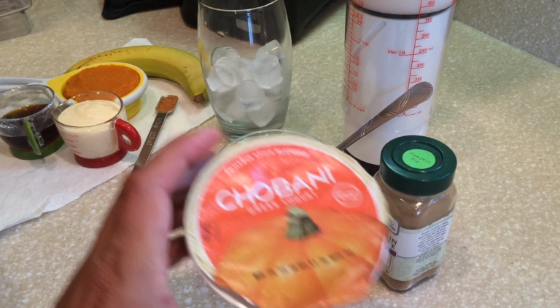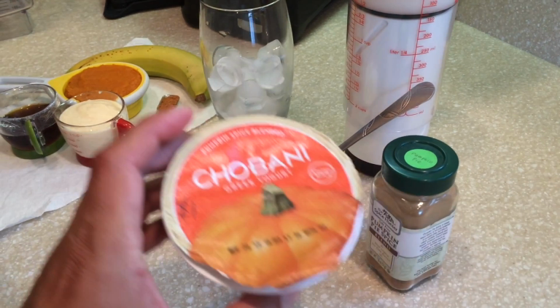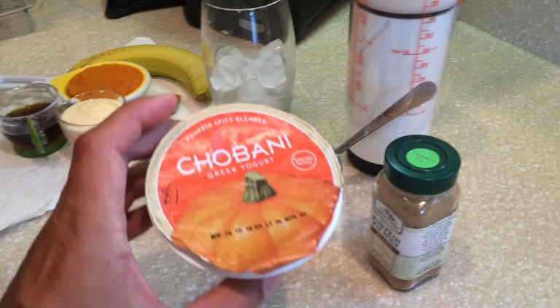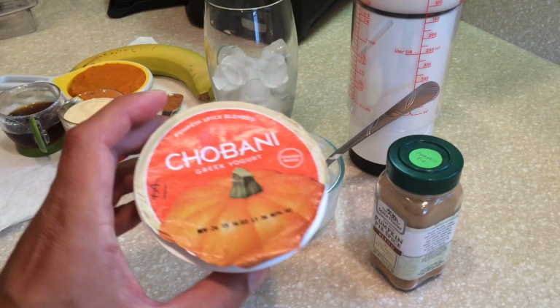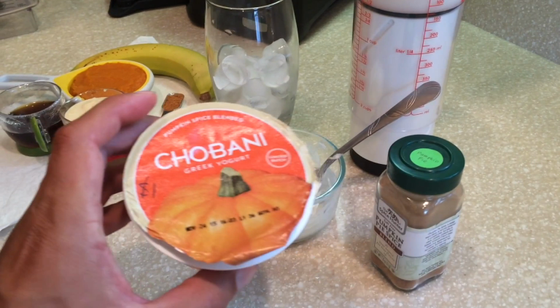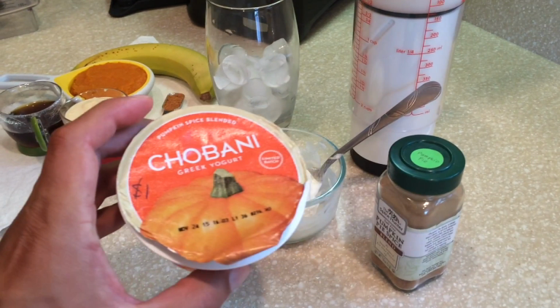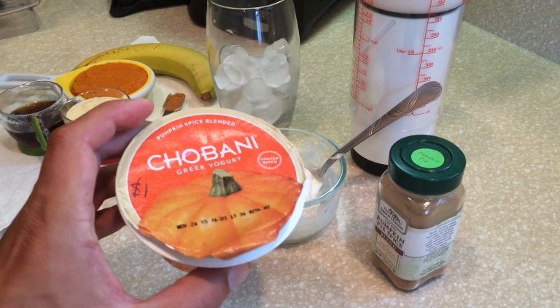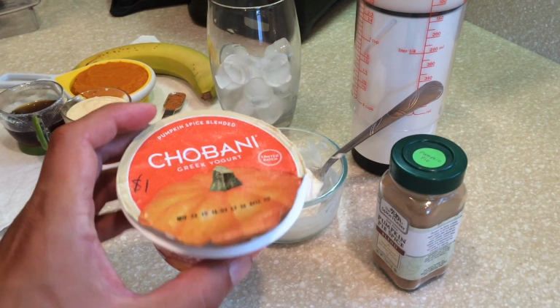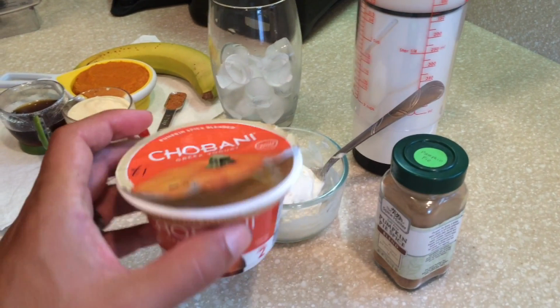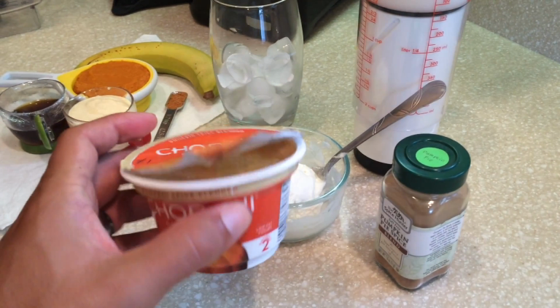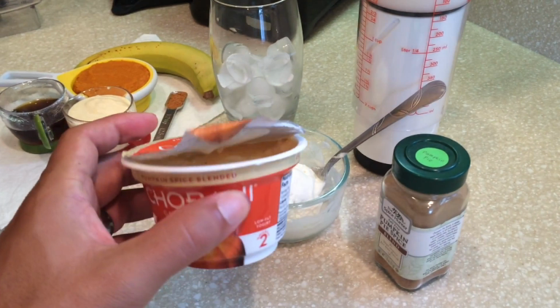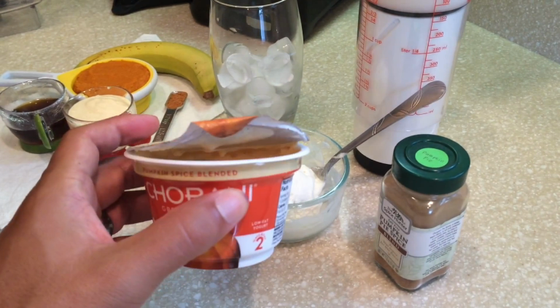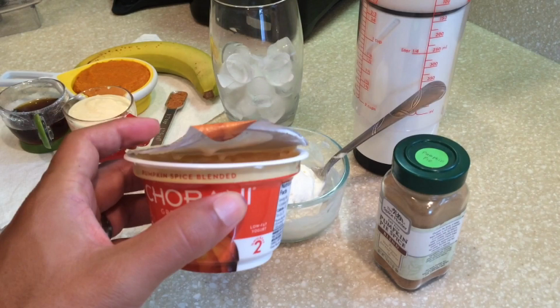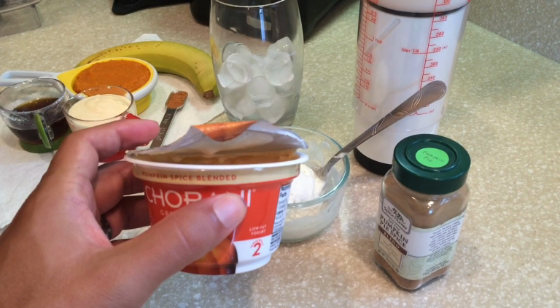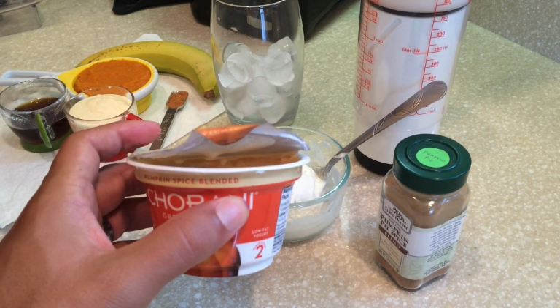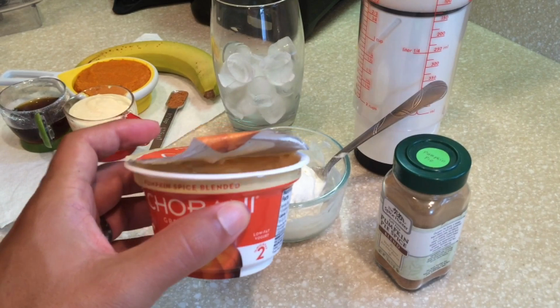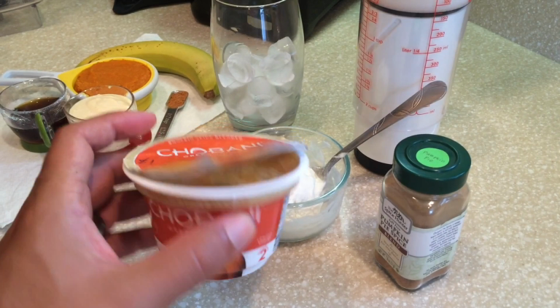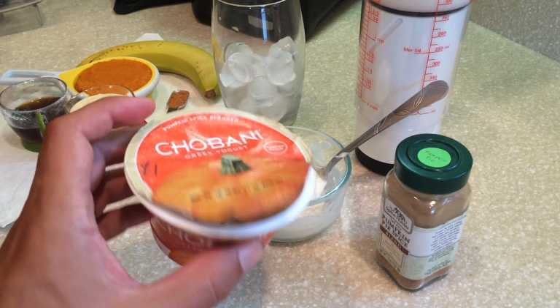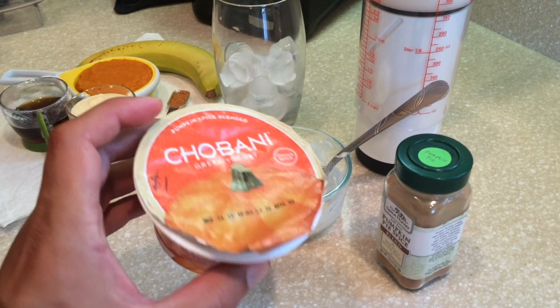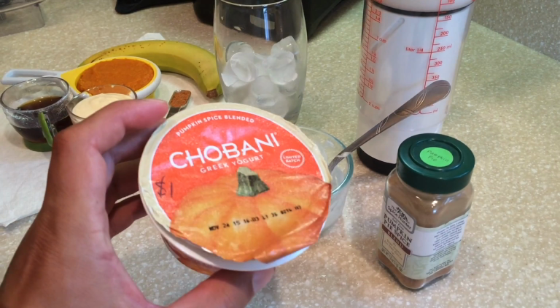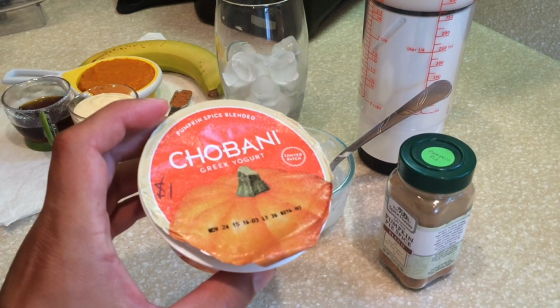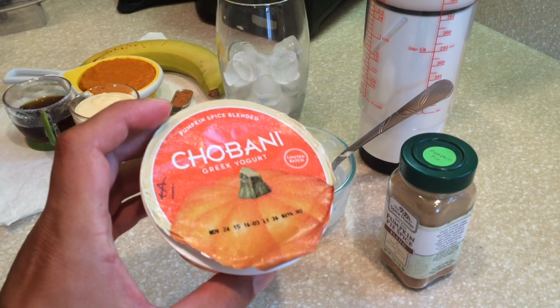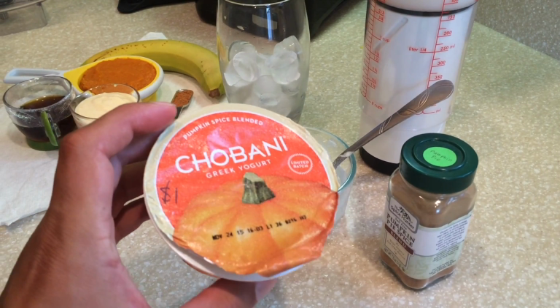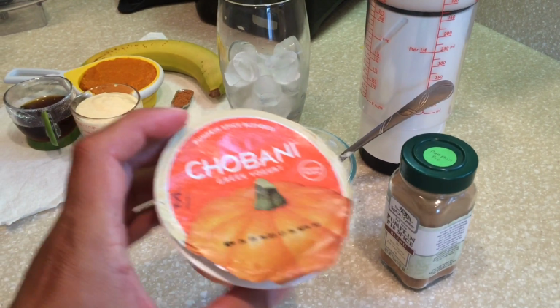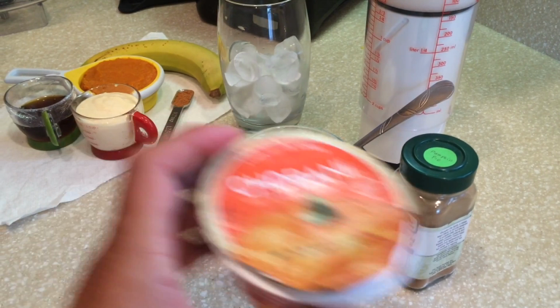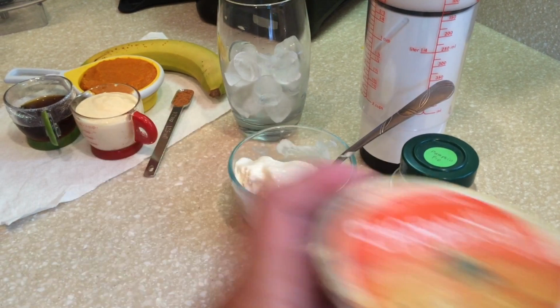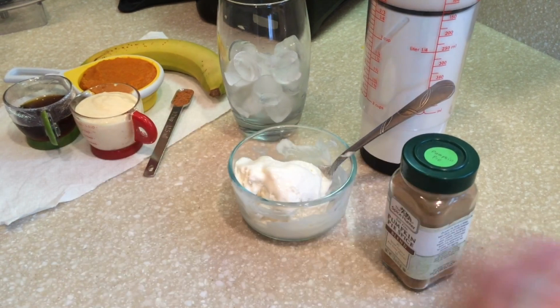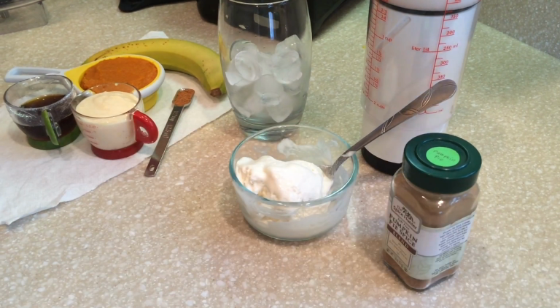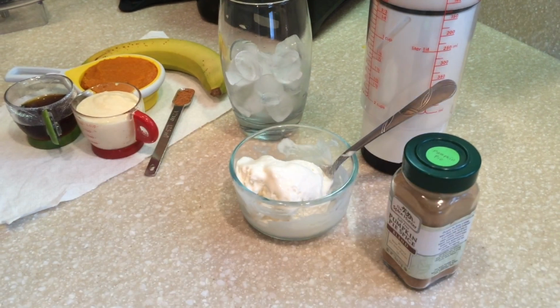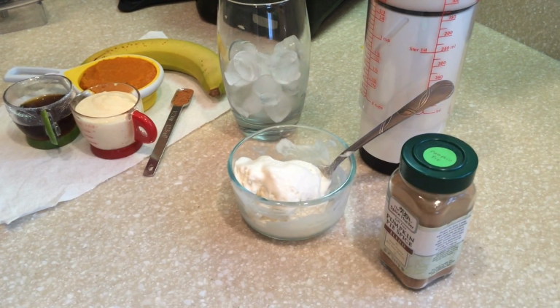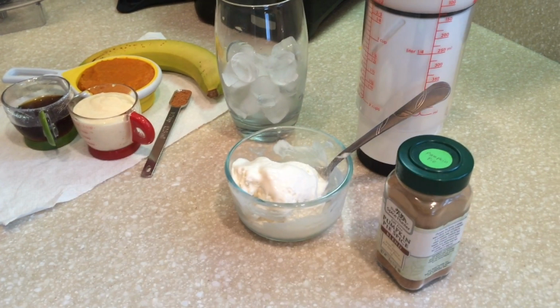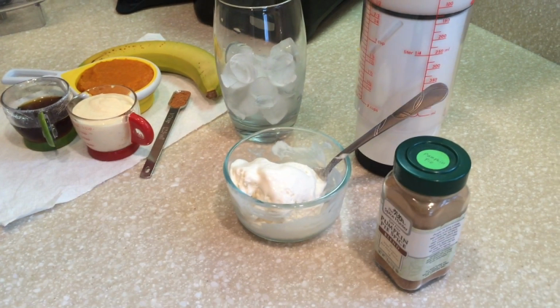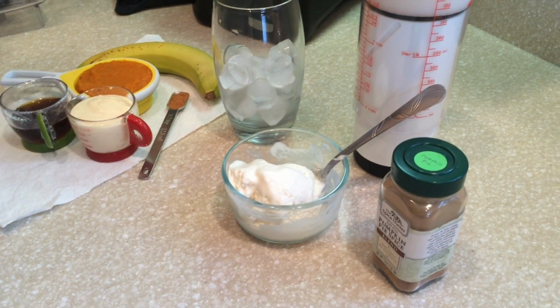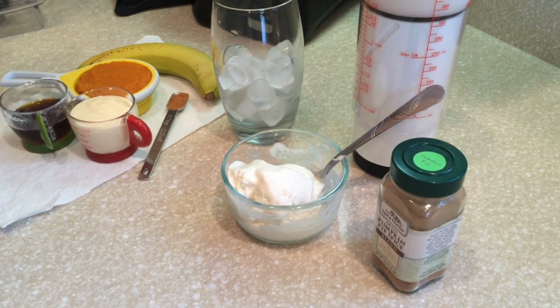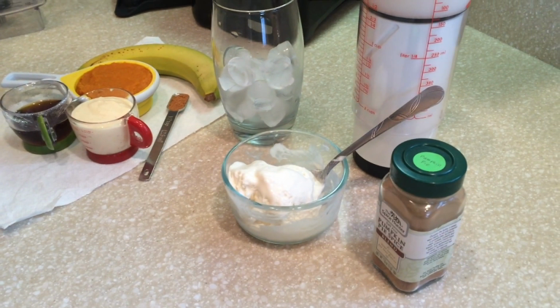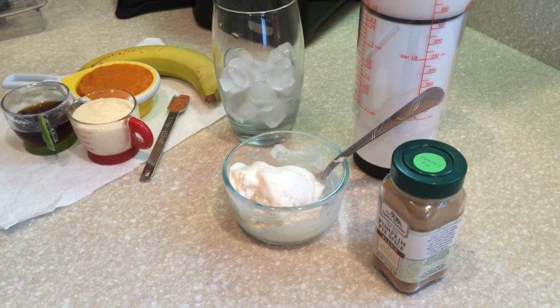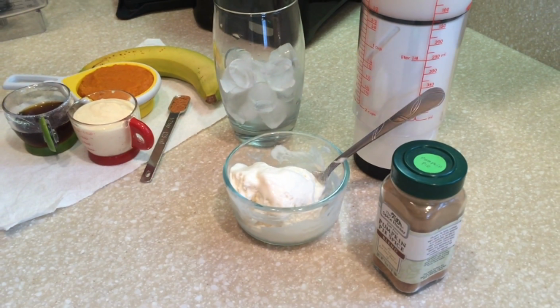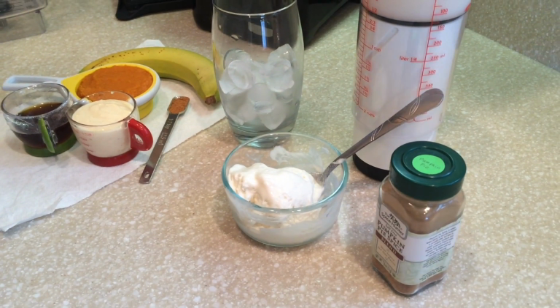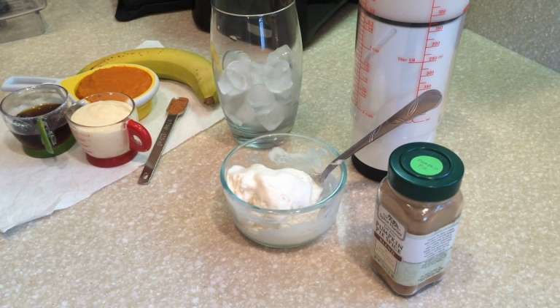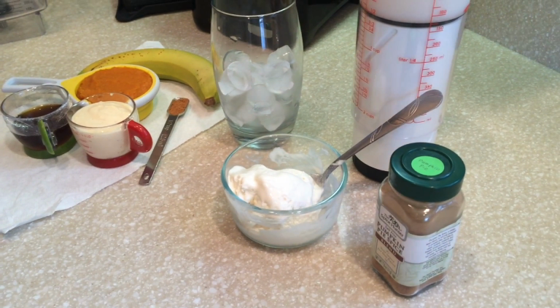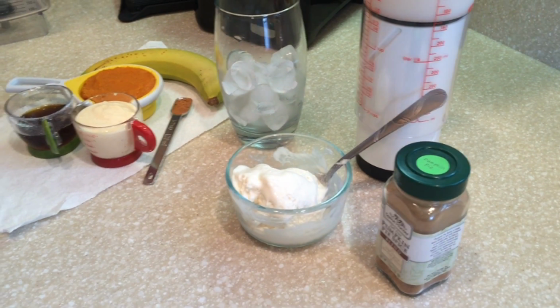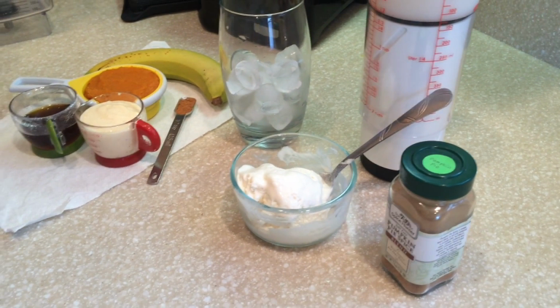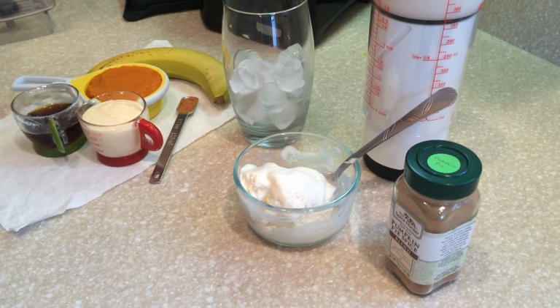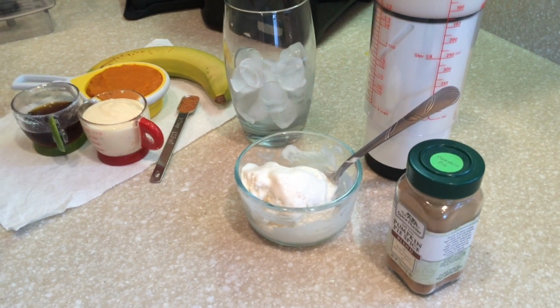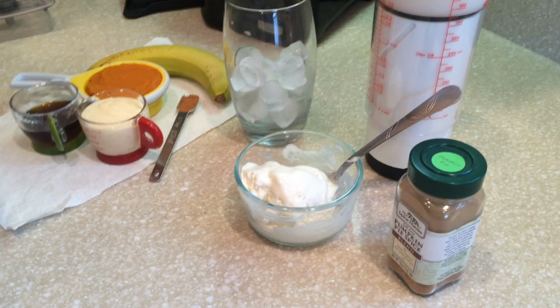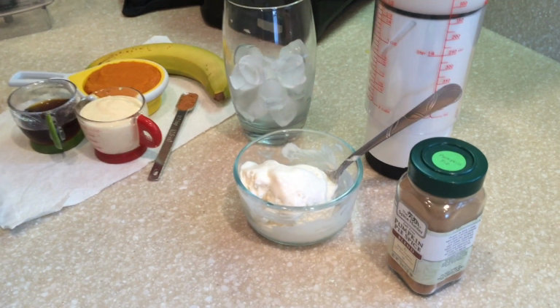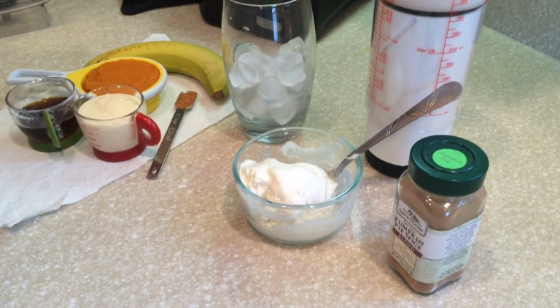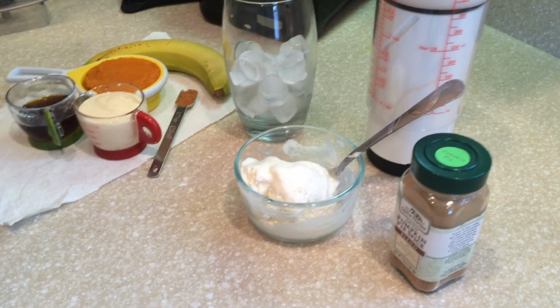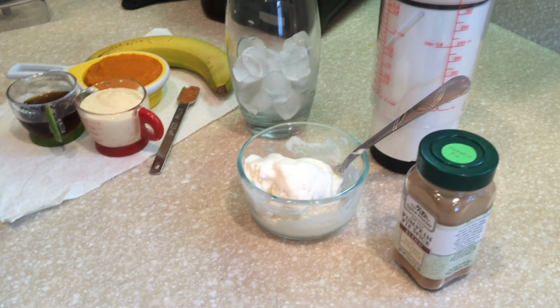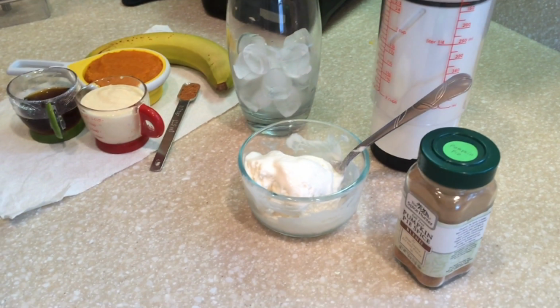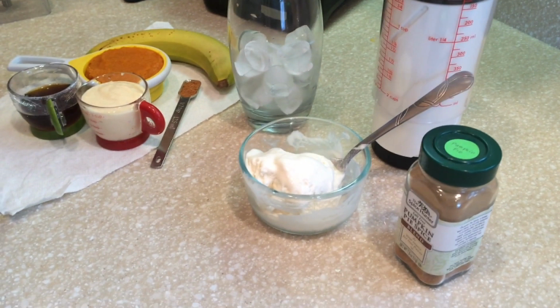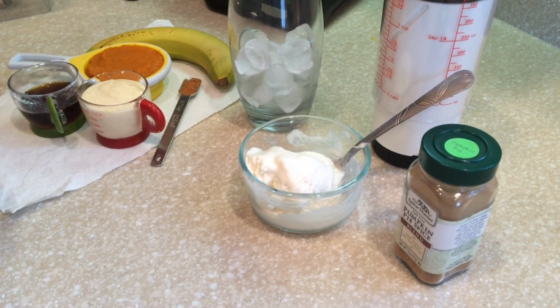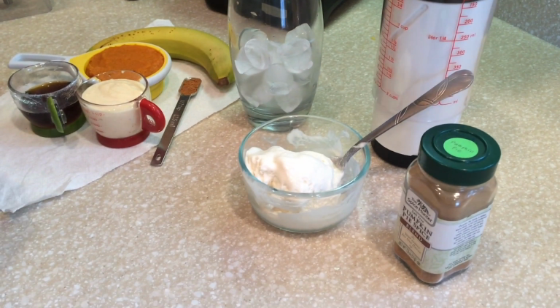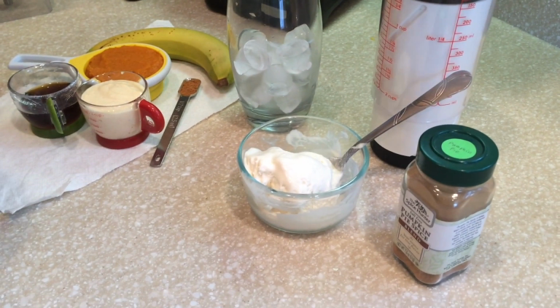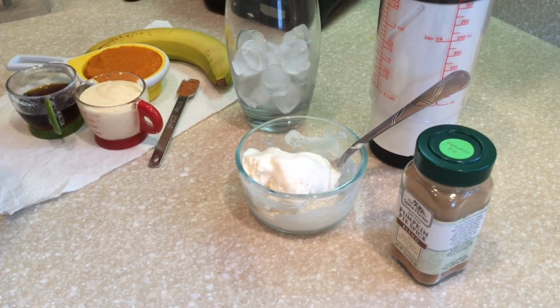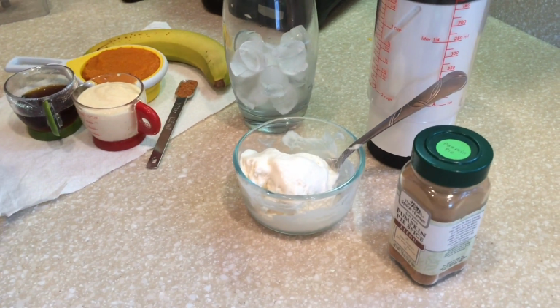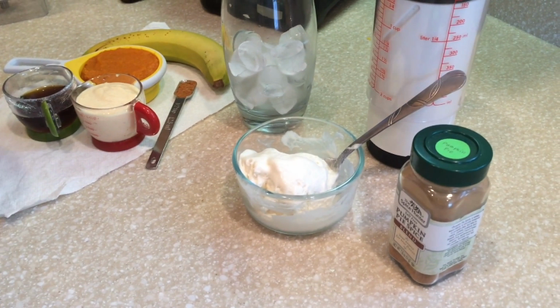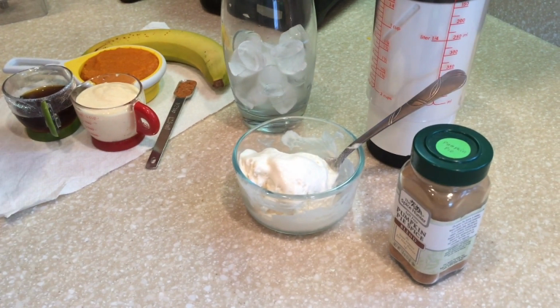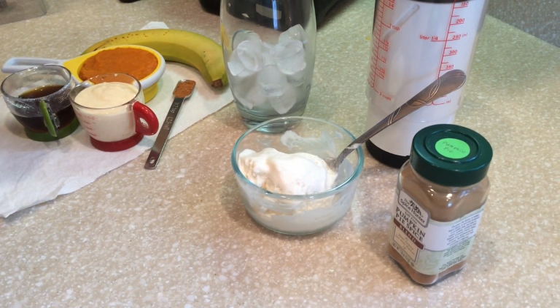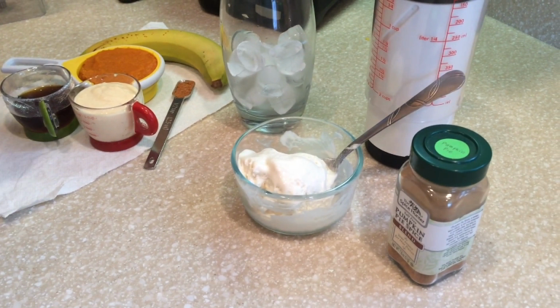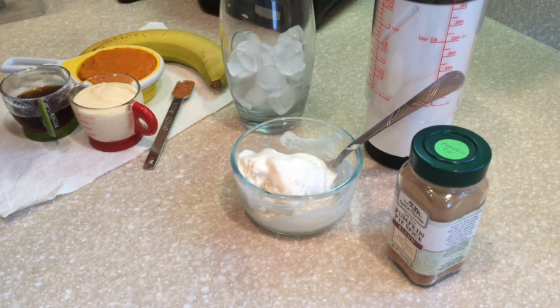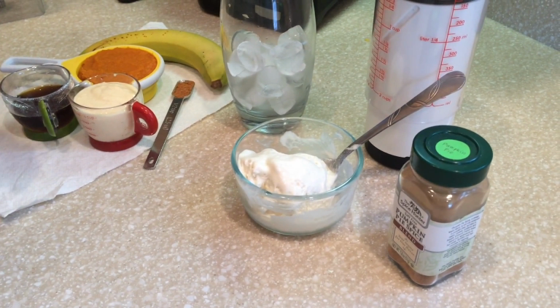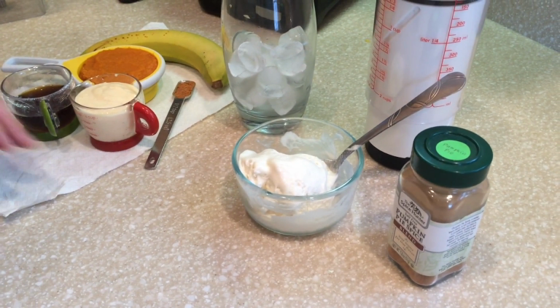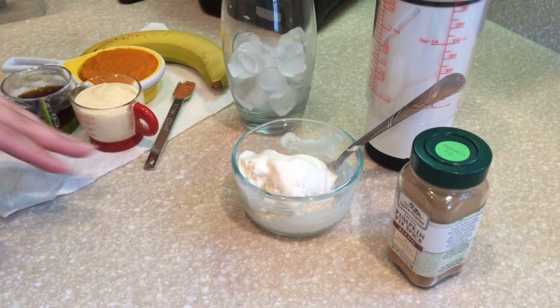But you could use plain yogurt. We just have this one, but it doesn't even have a very strong flavor — it tastes just like the plain kind.